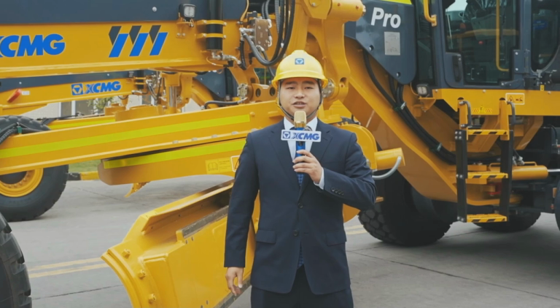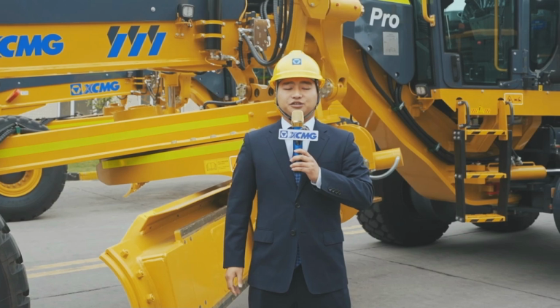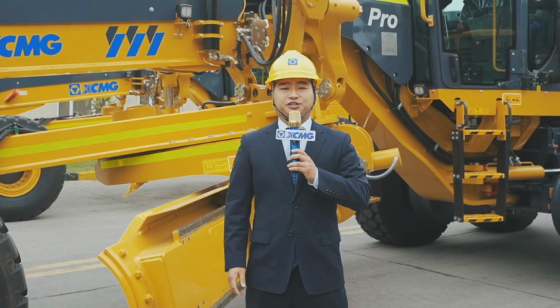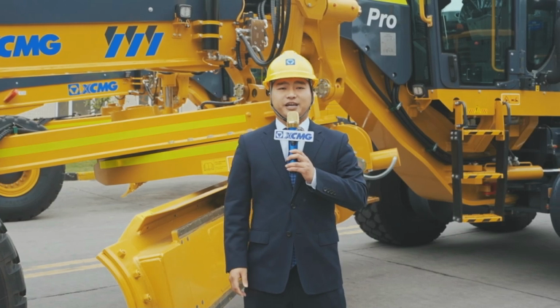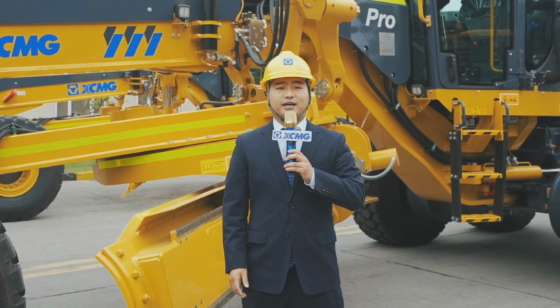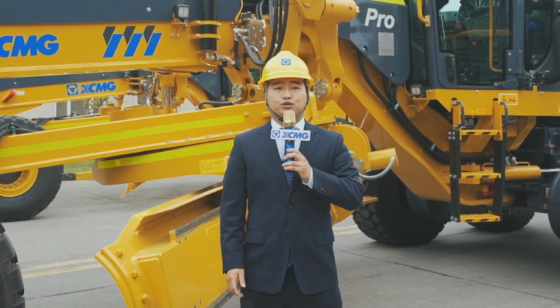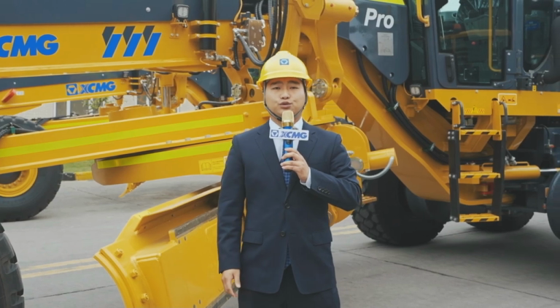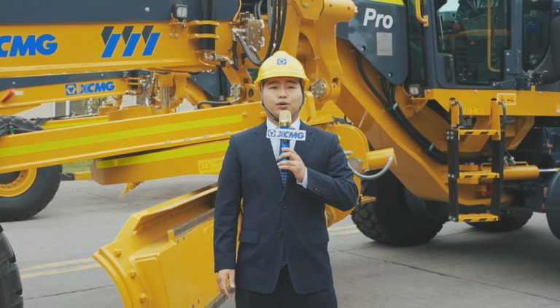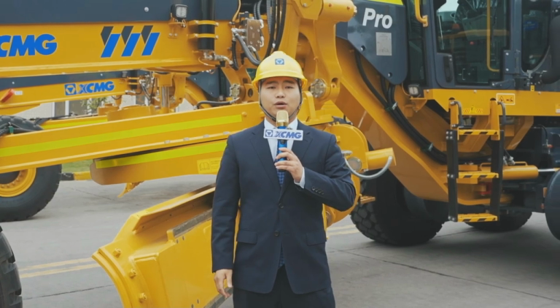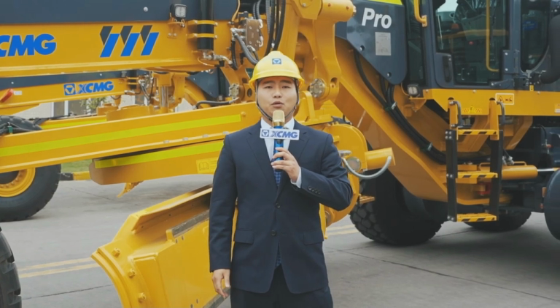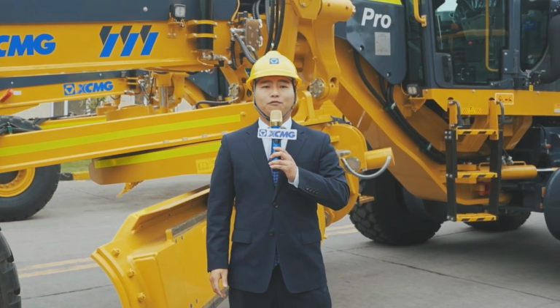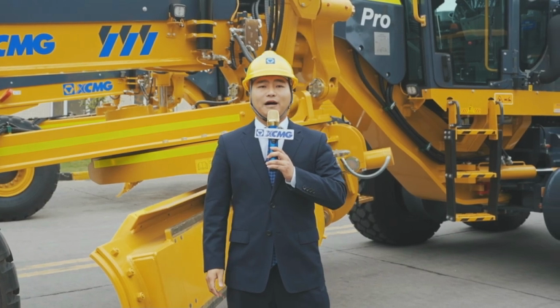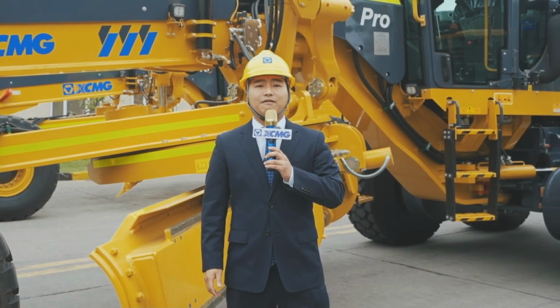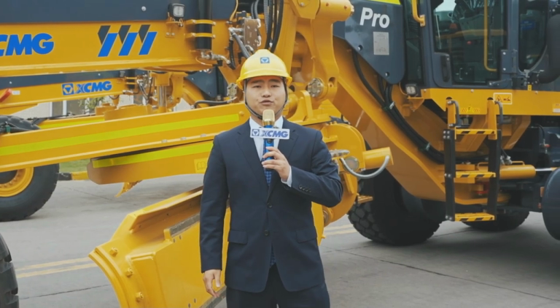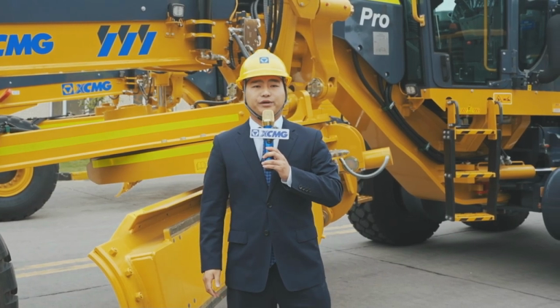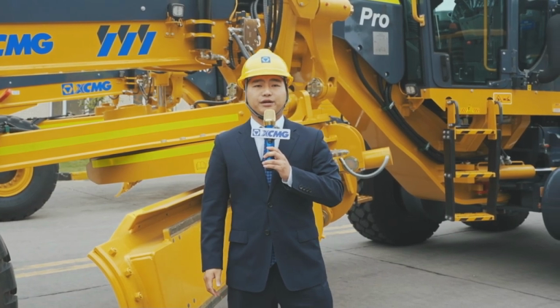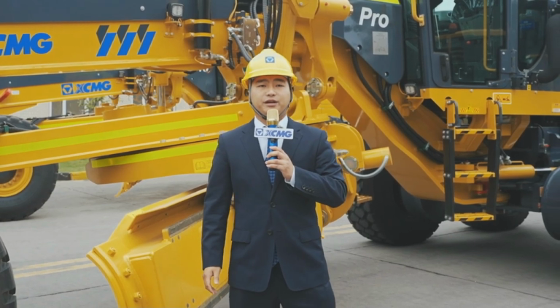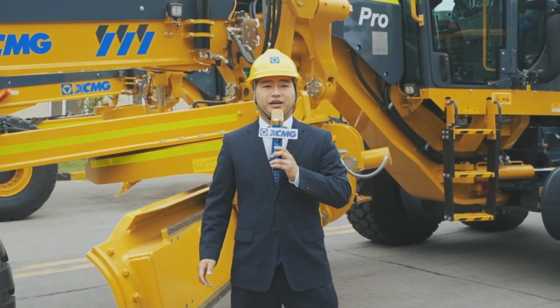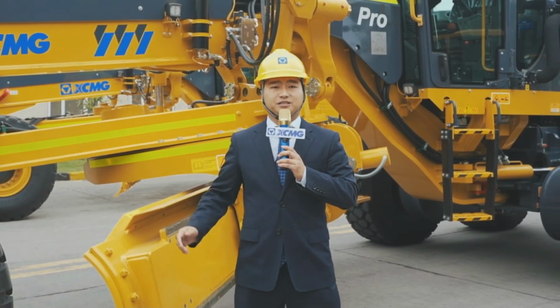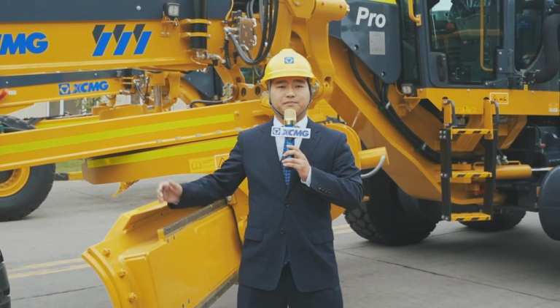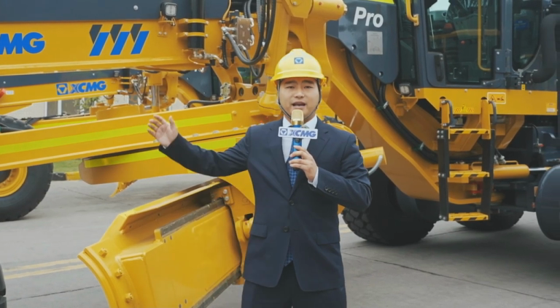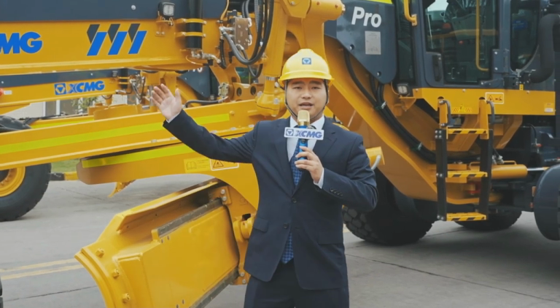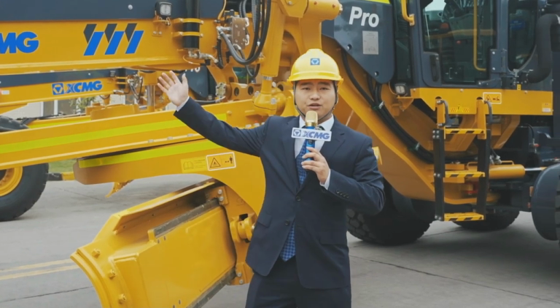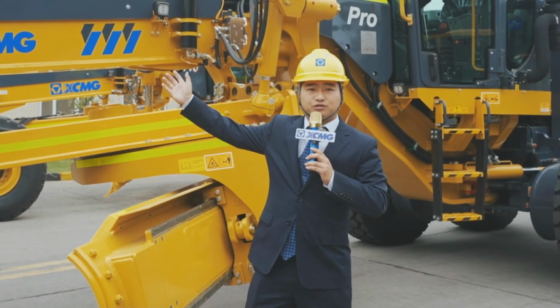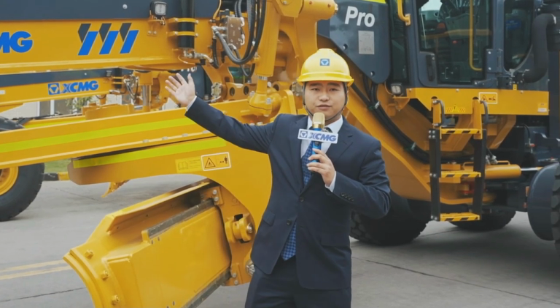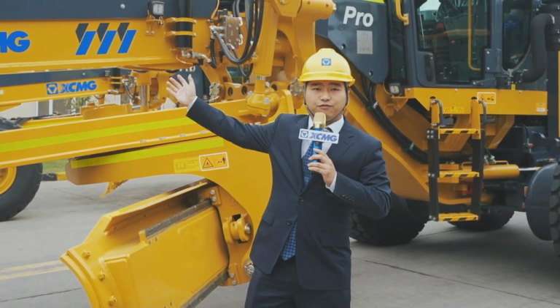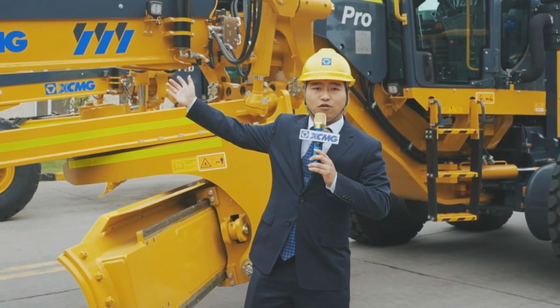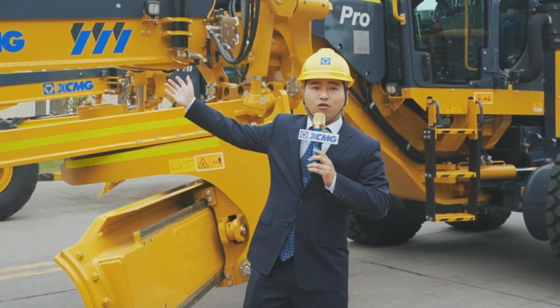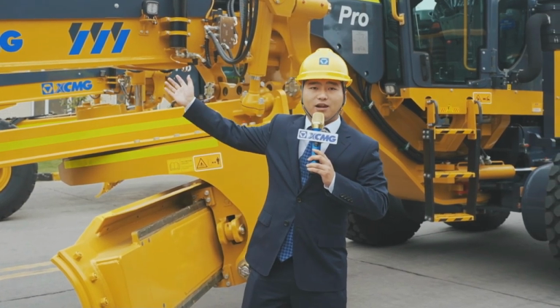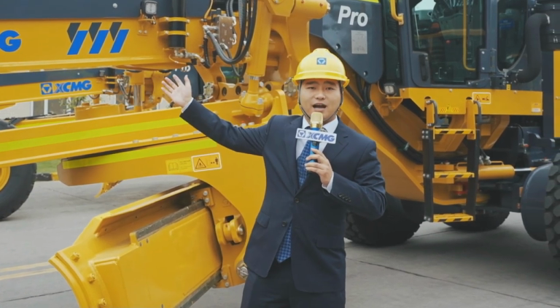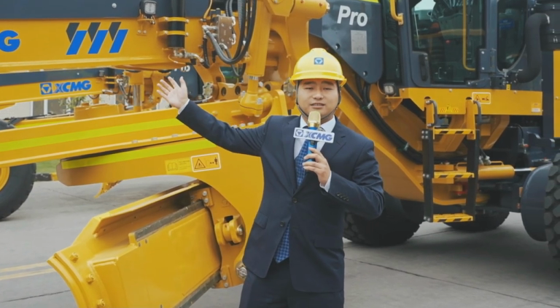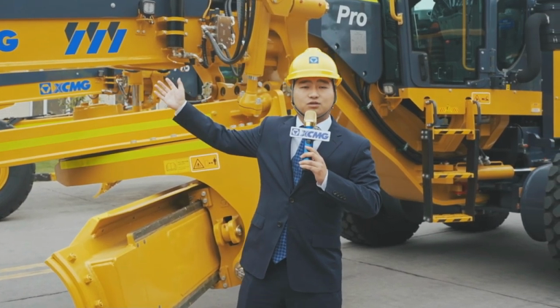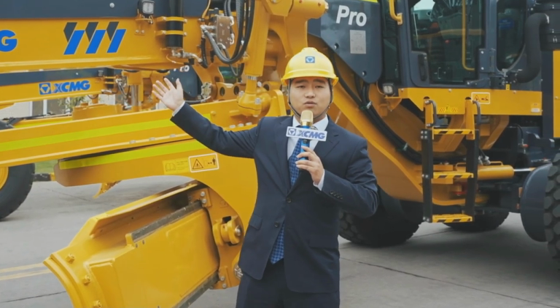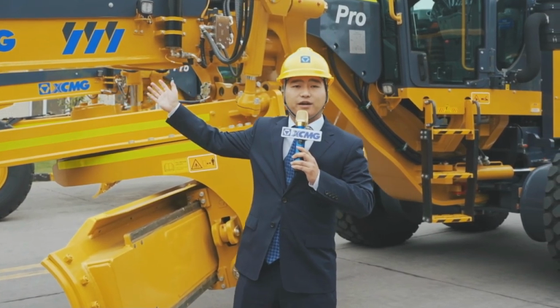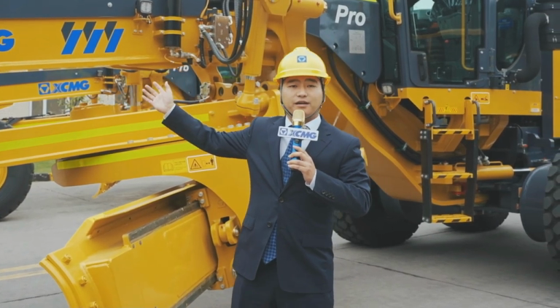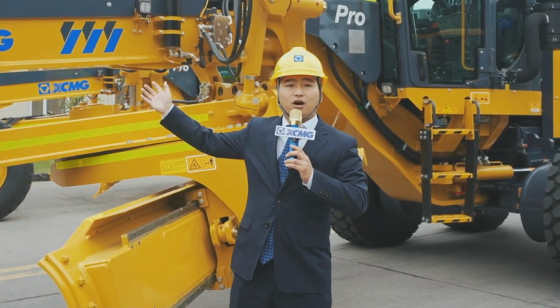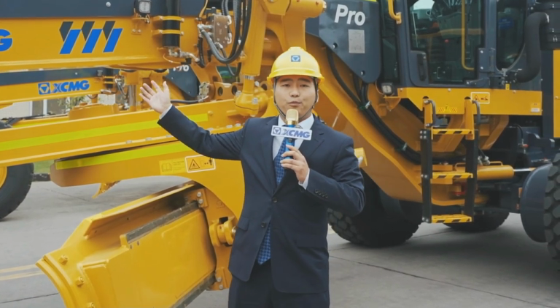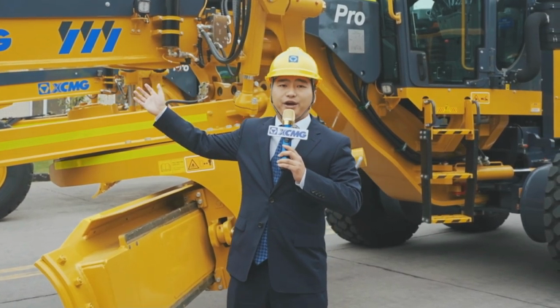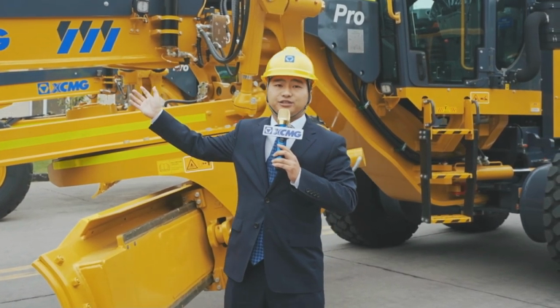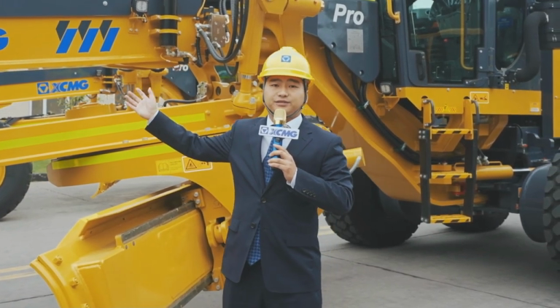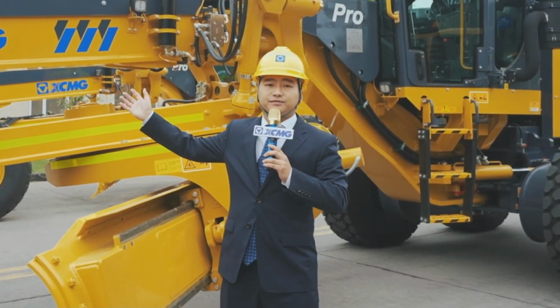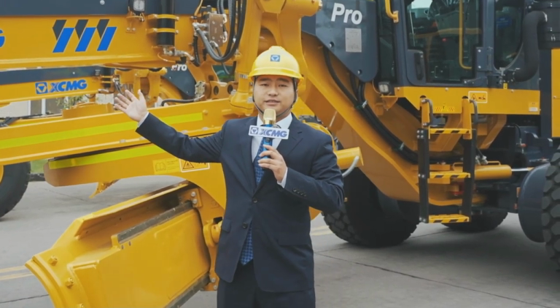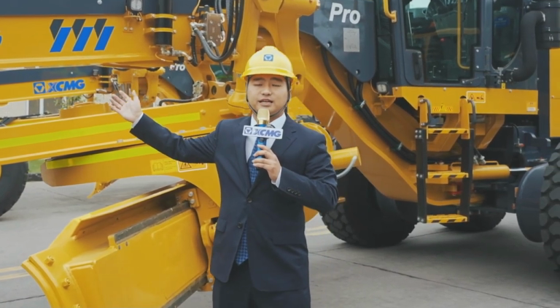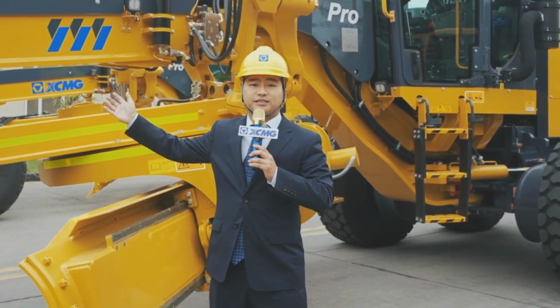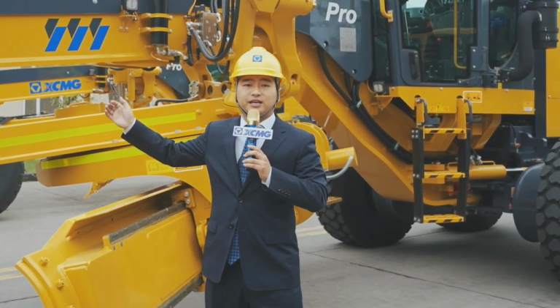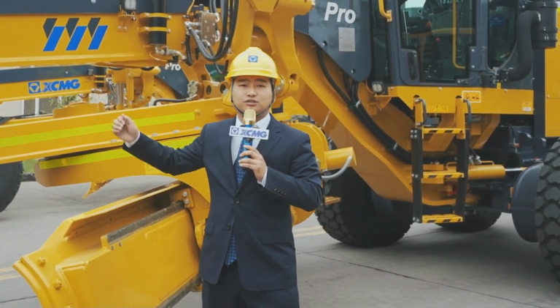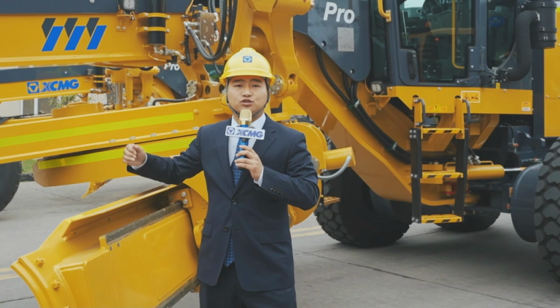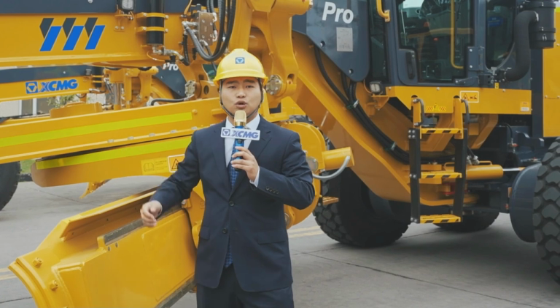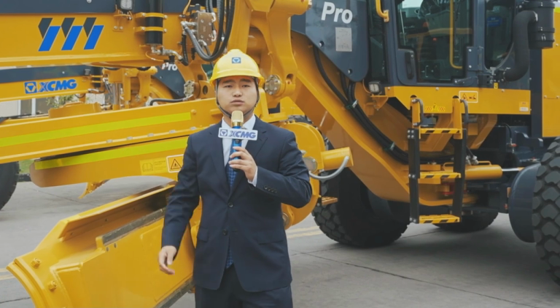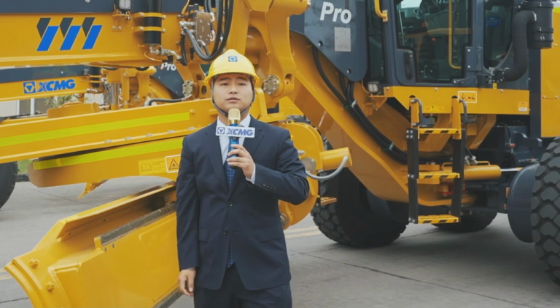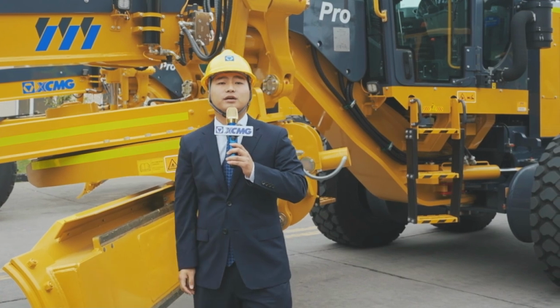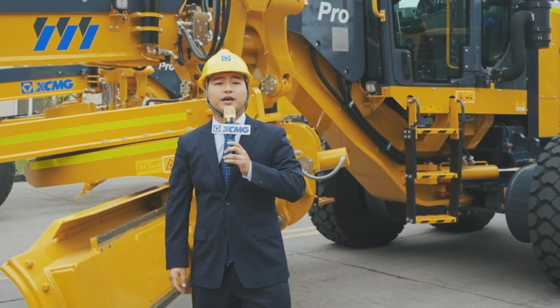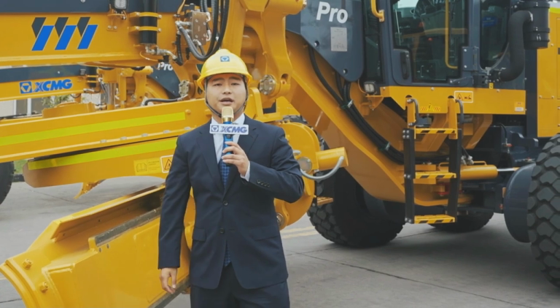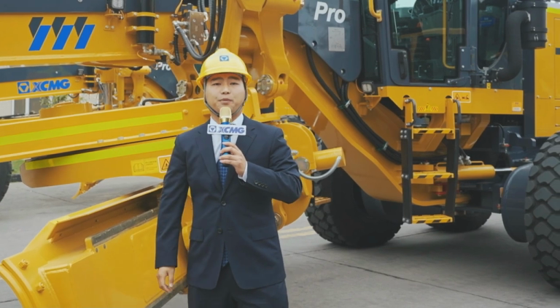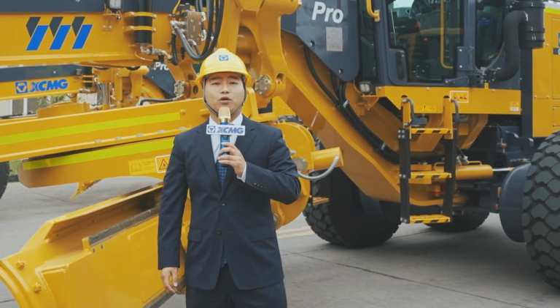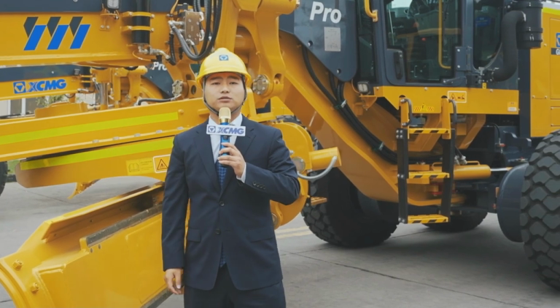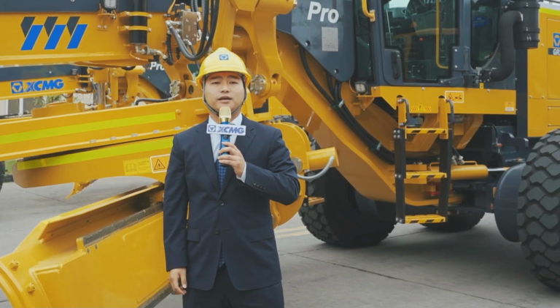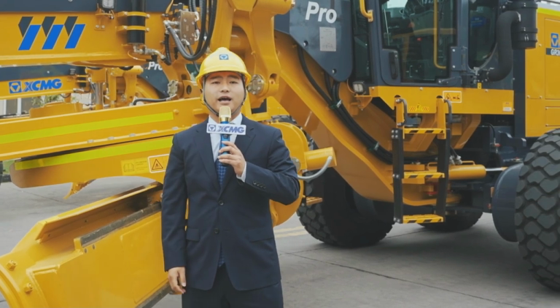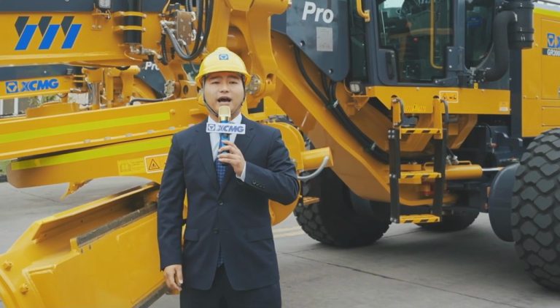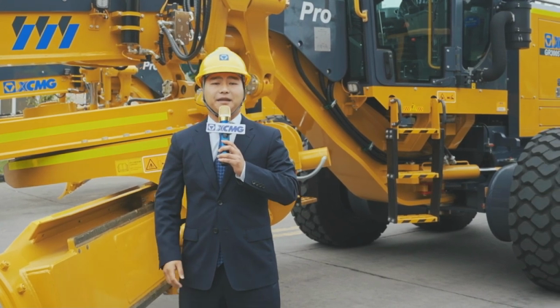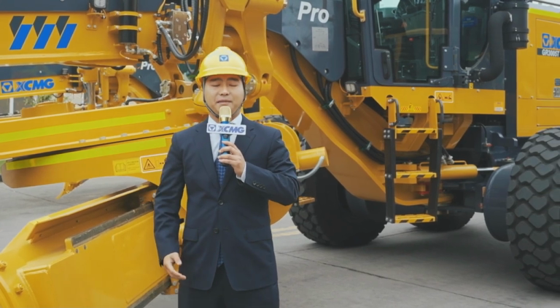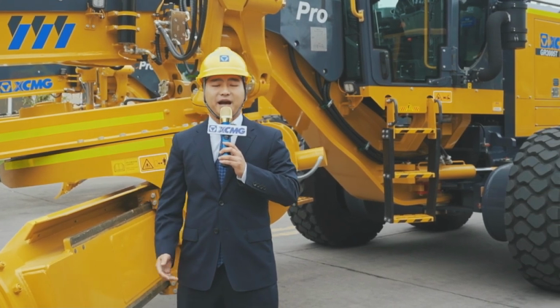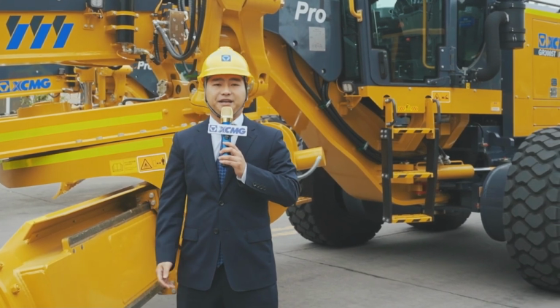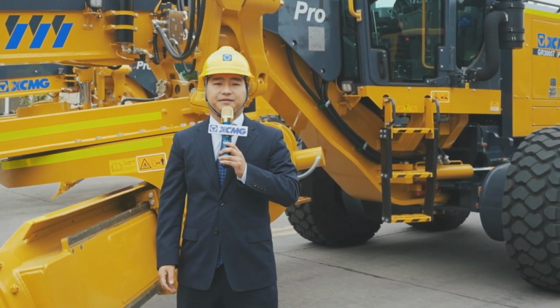The GR3005 grader is mainly used for large grading operations such as road, airport, and mining.